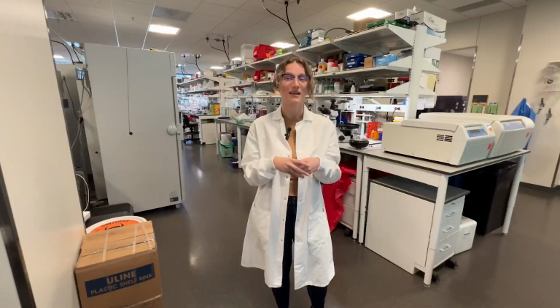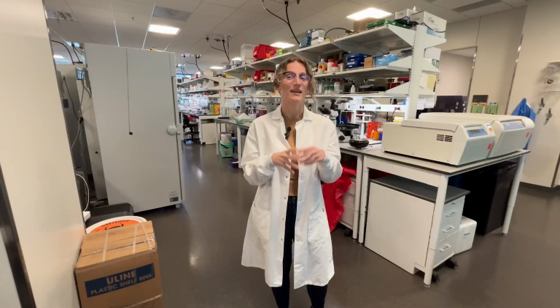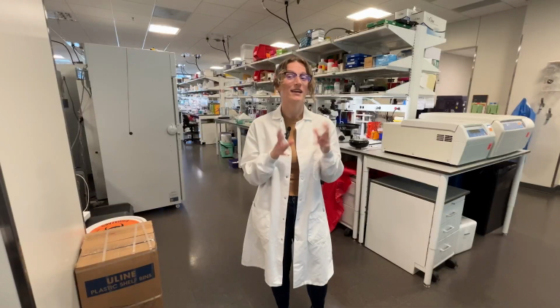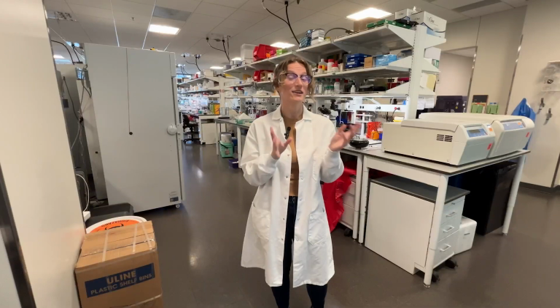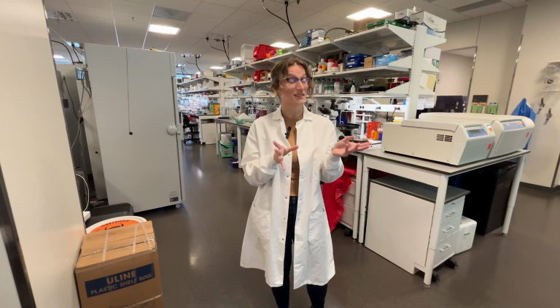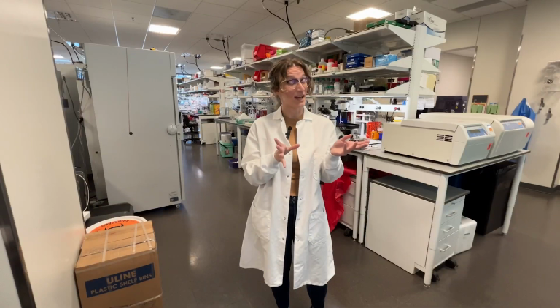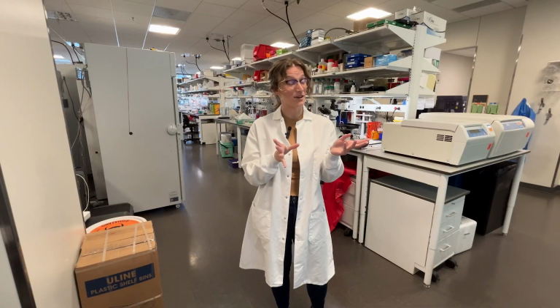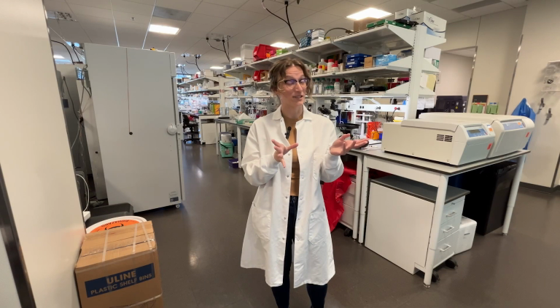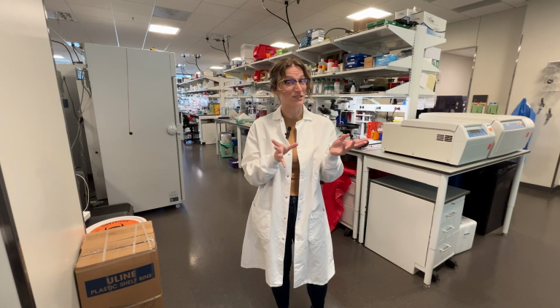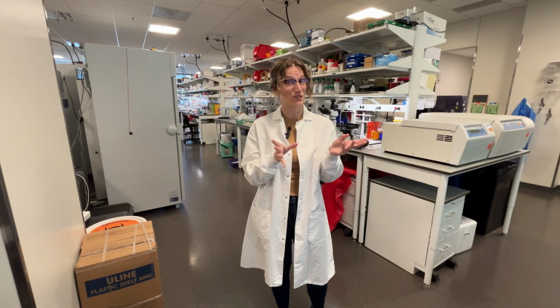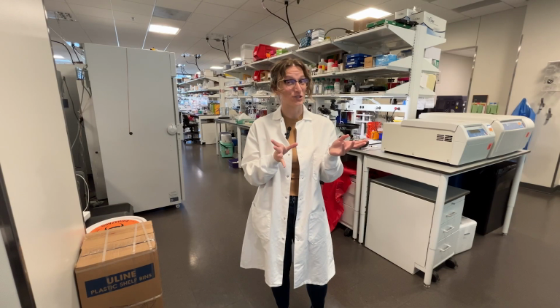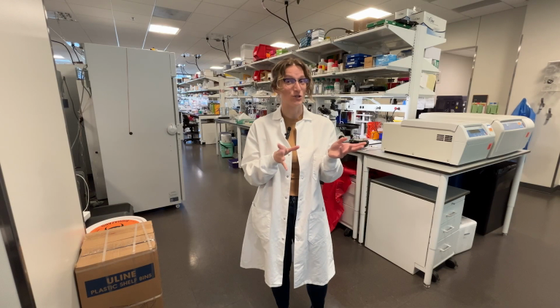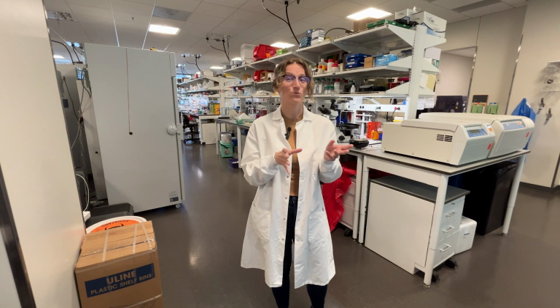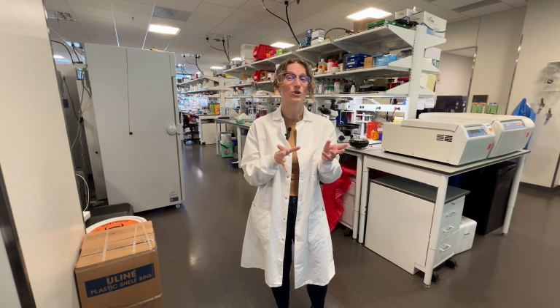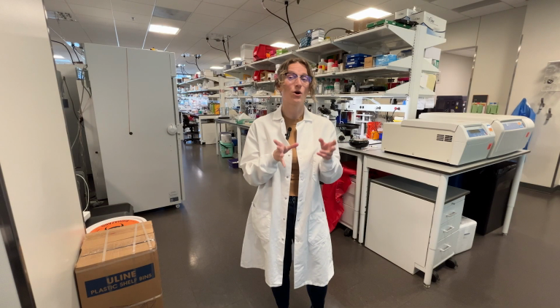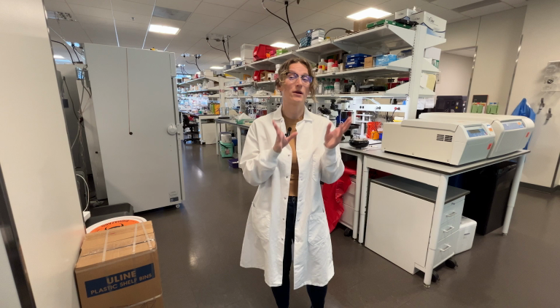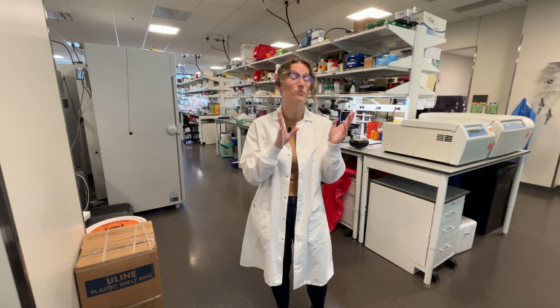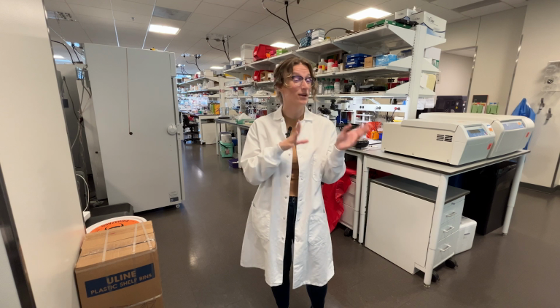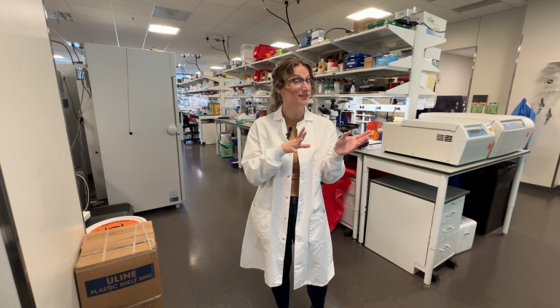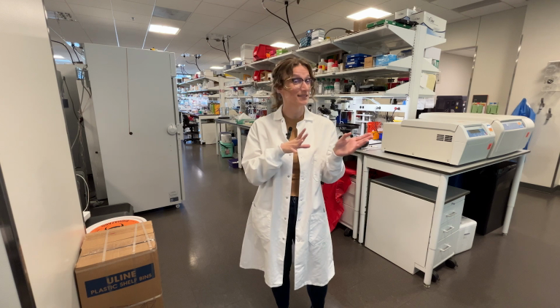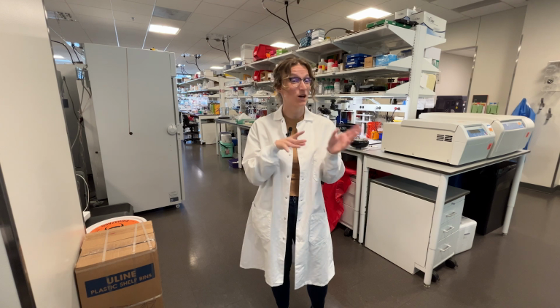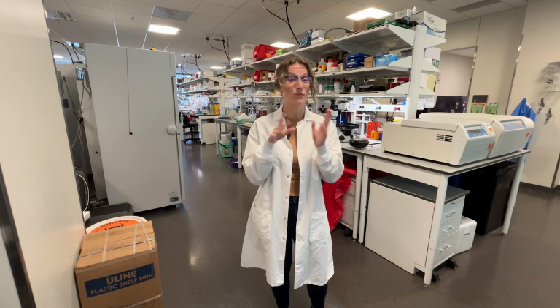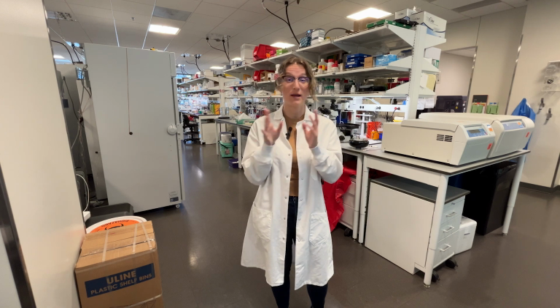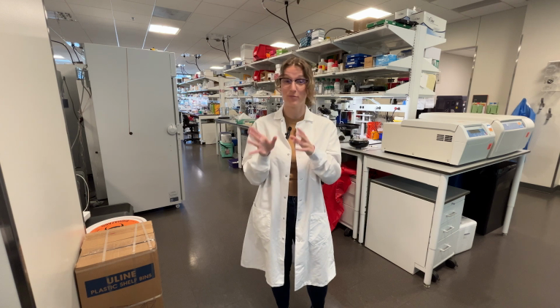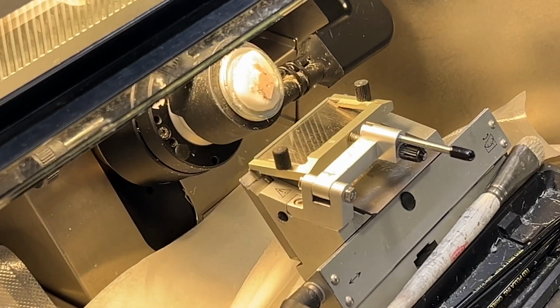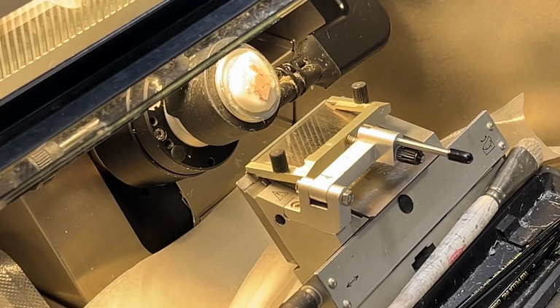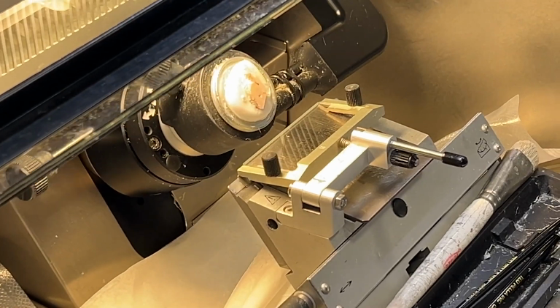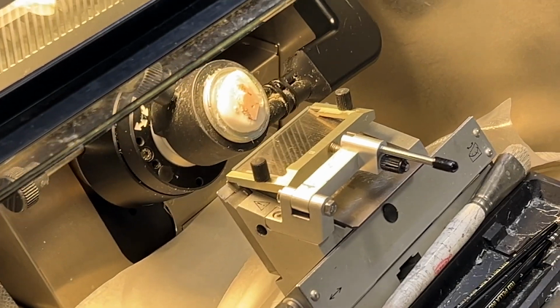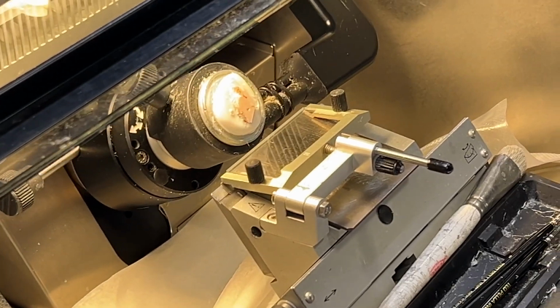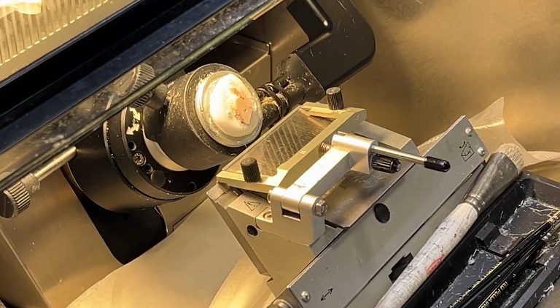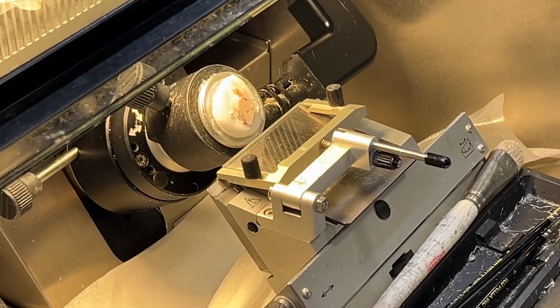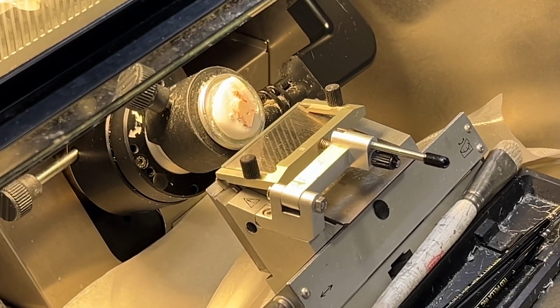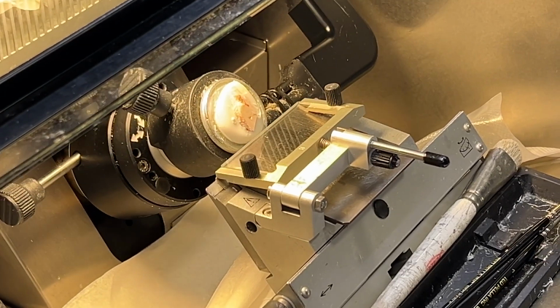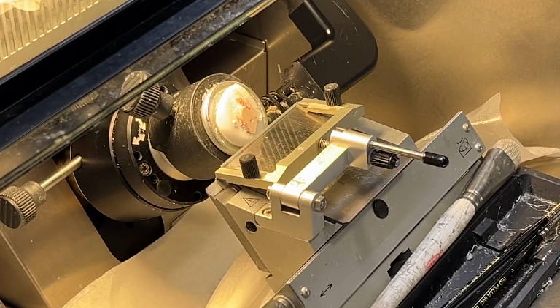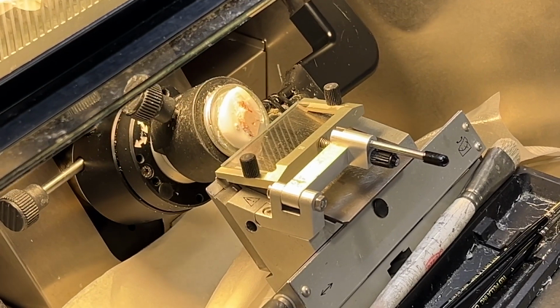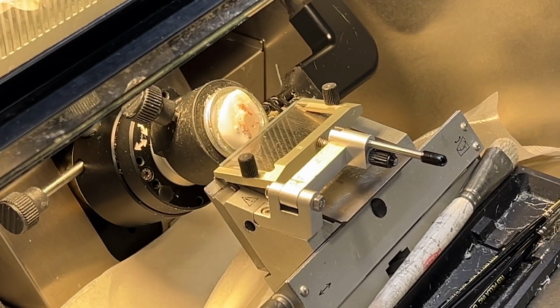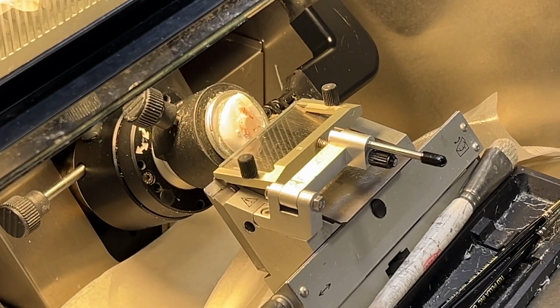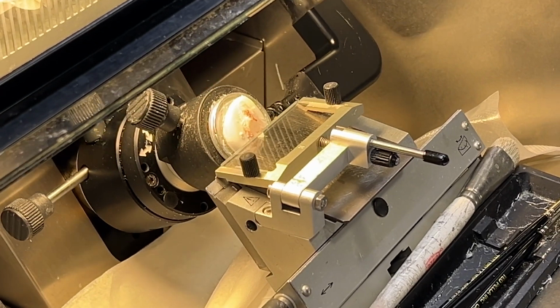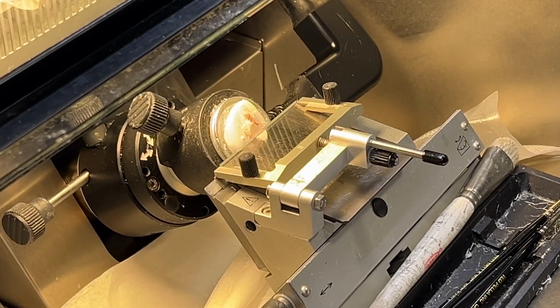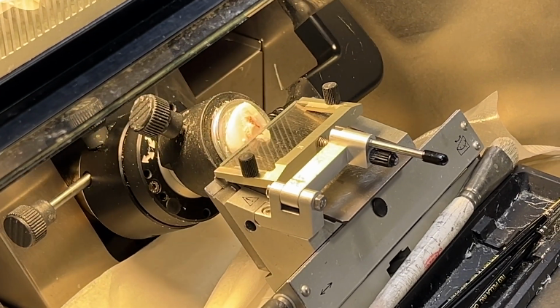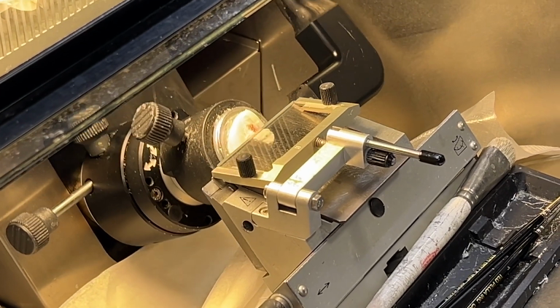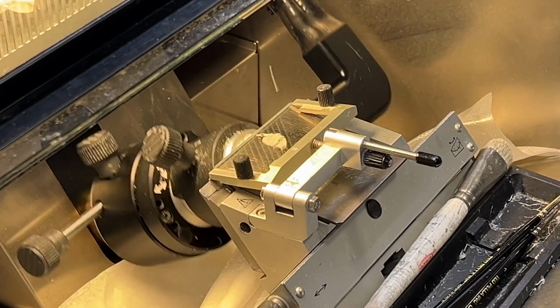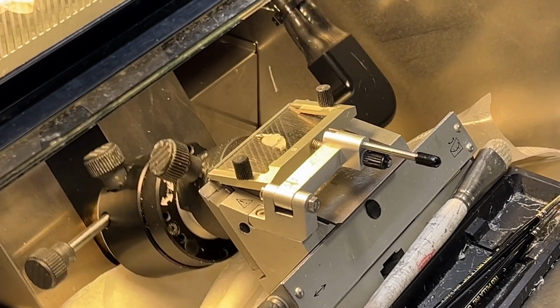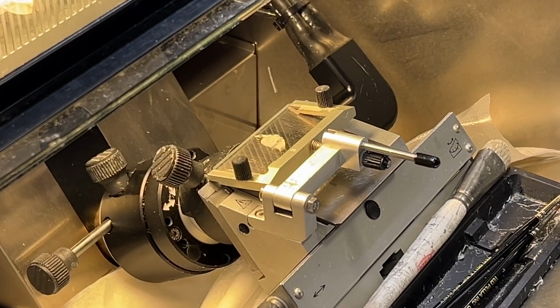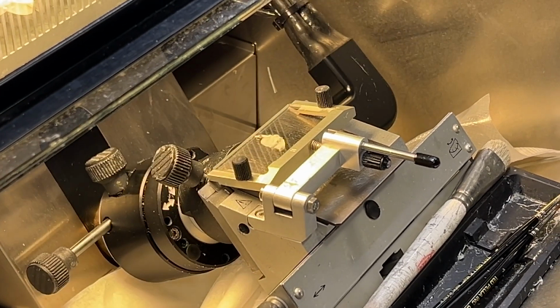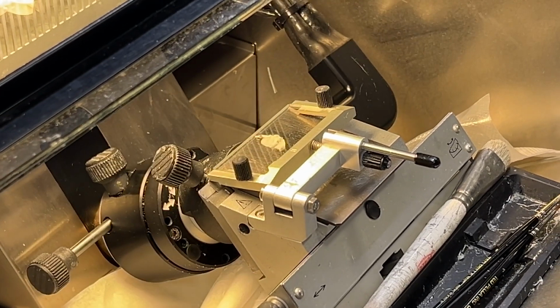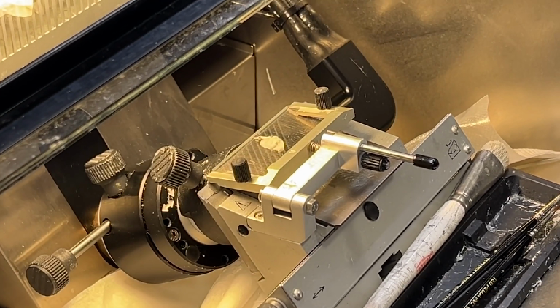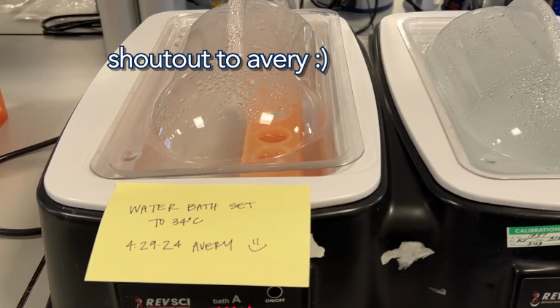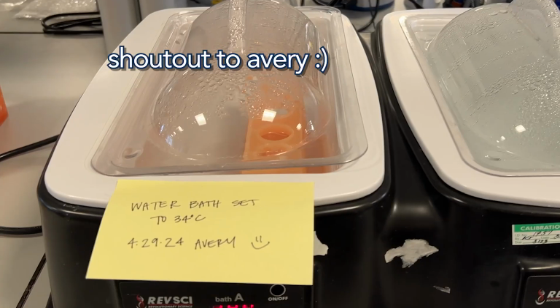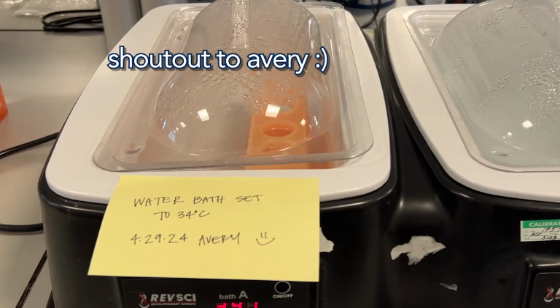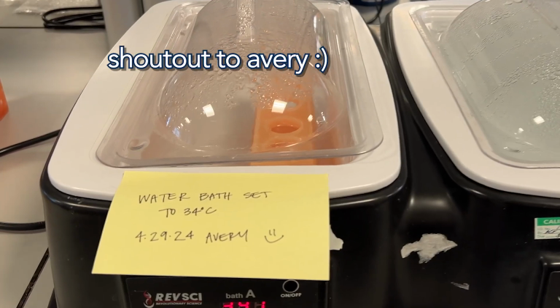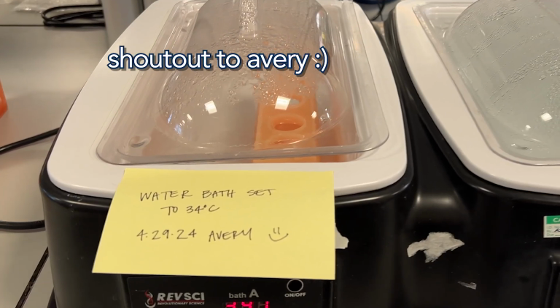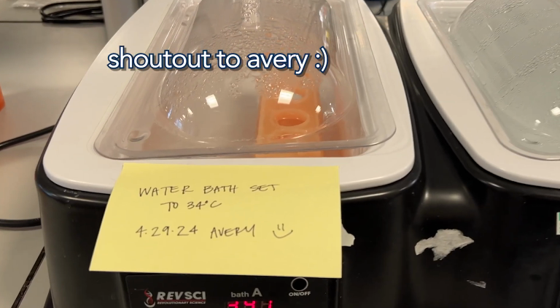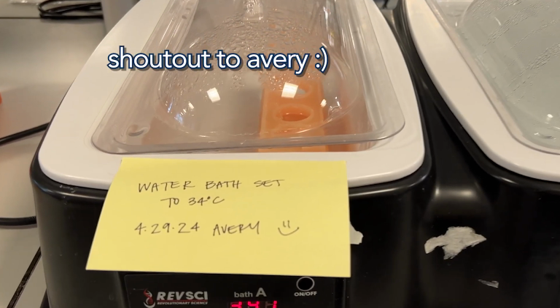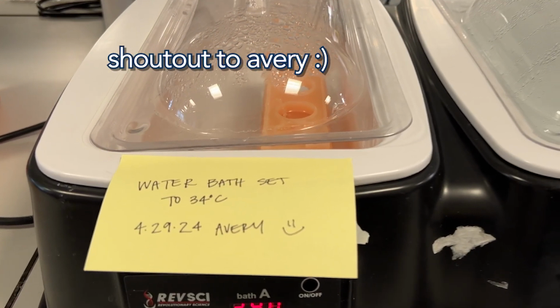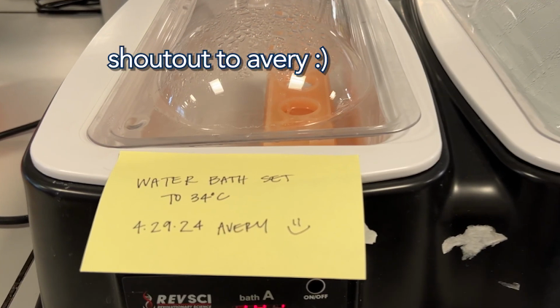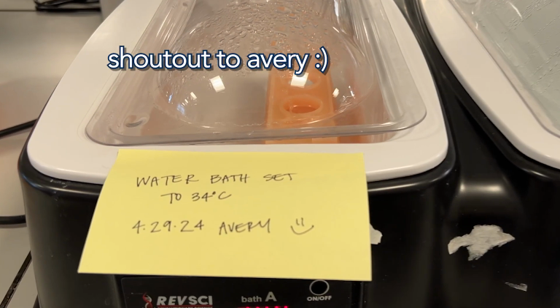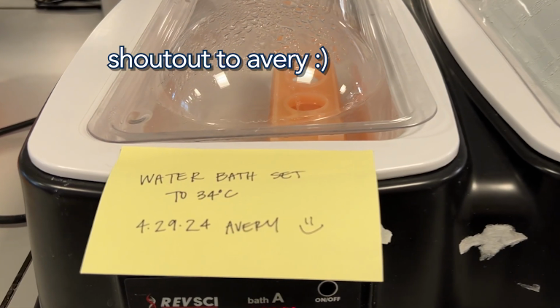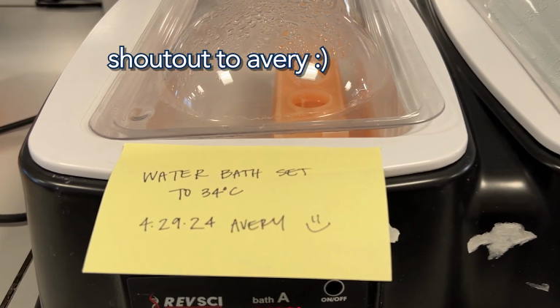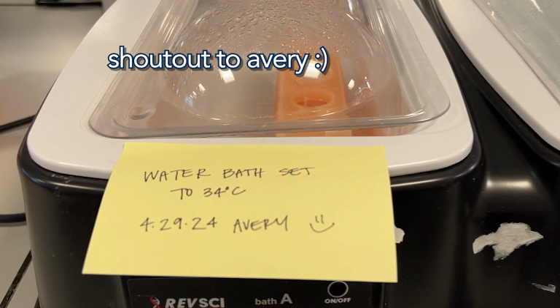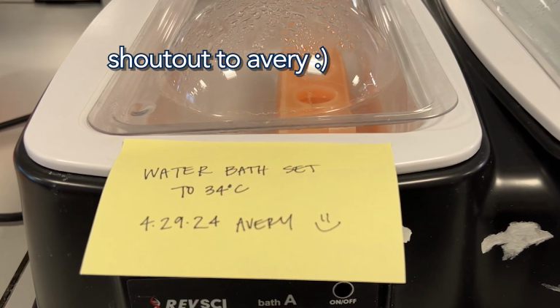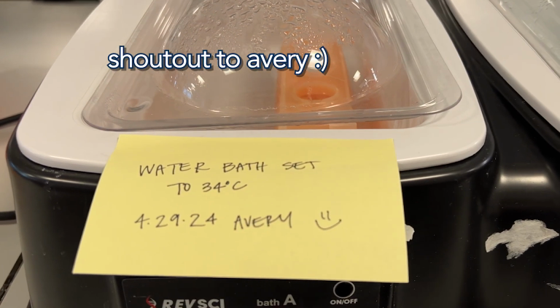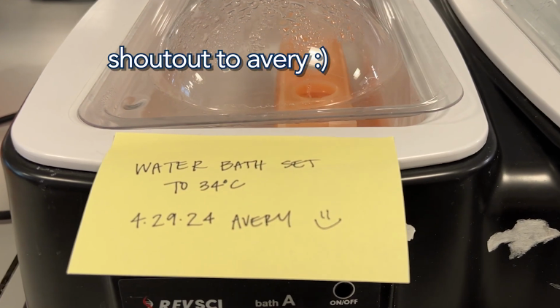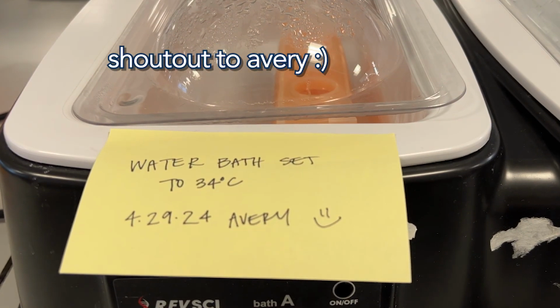Here at the Allen Institute, we're going brain cell by brain cell to profile them and their locations. And there's lots of ways to divide them up.